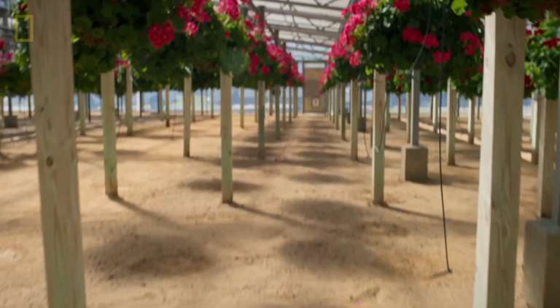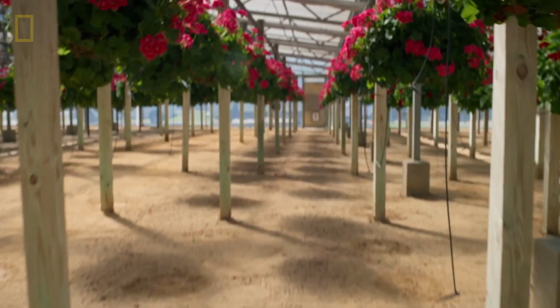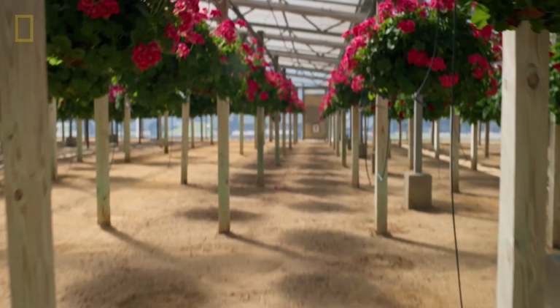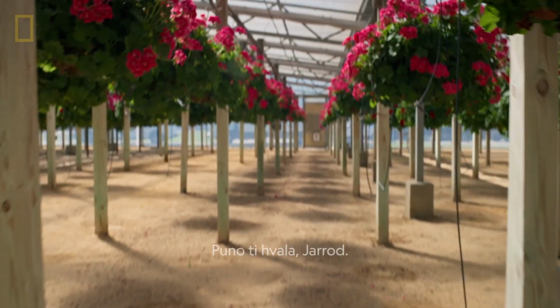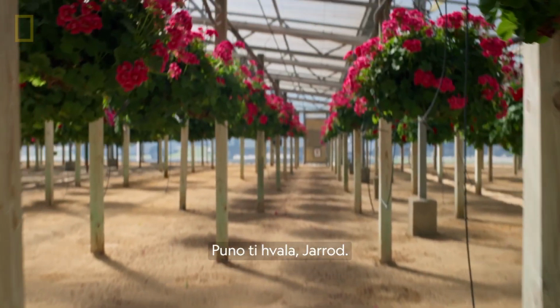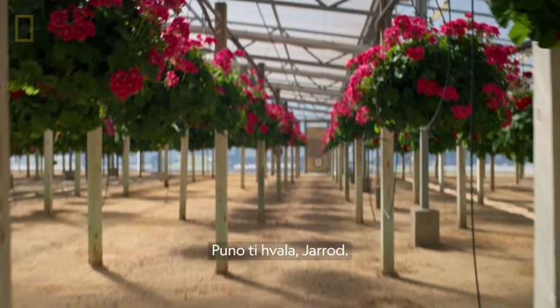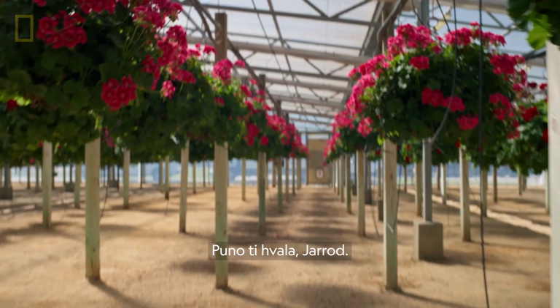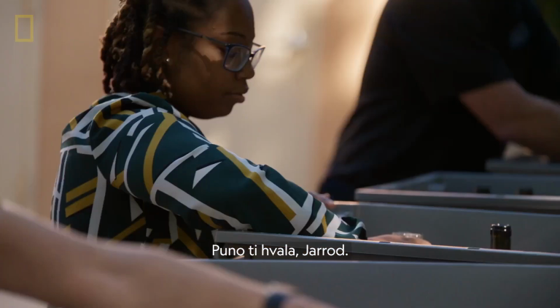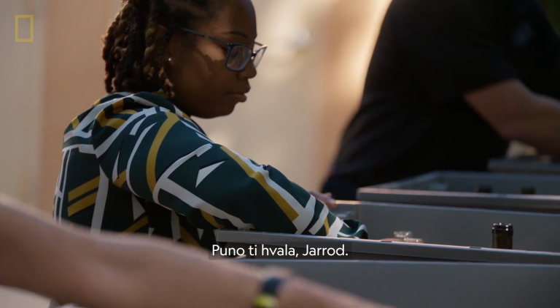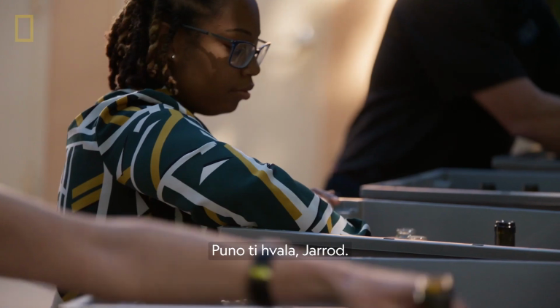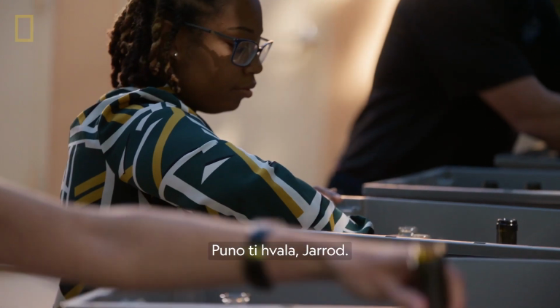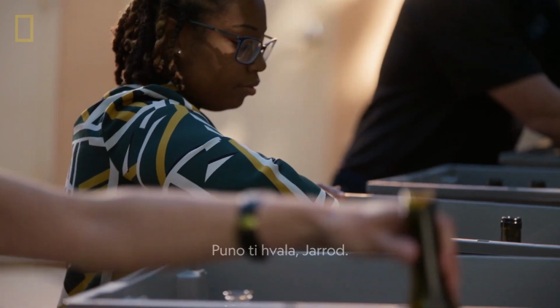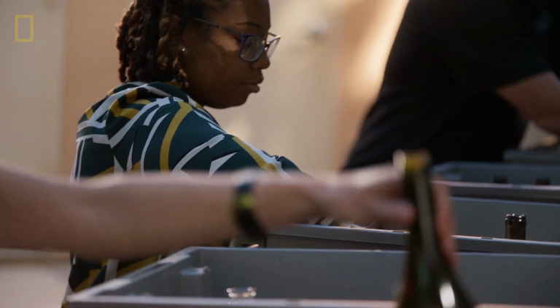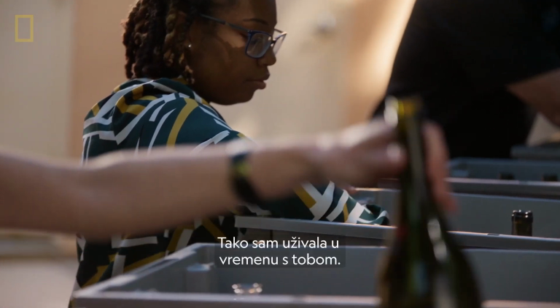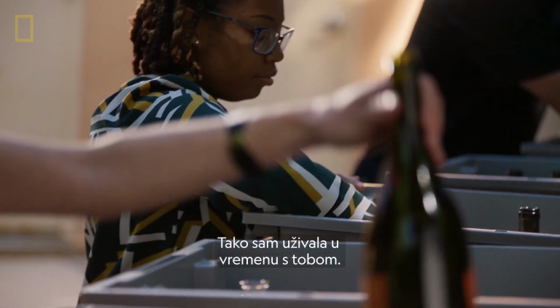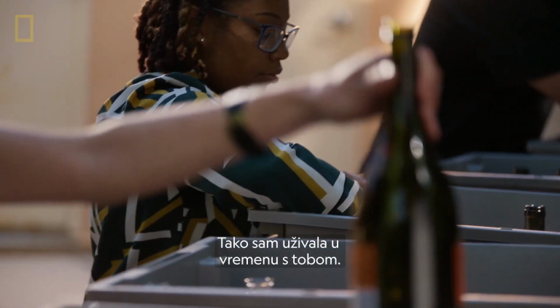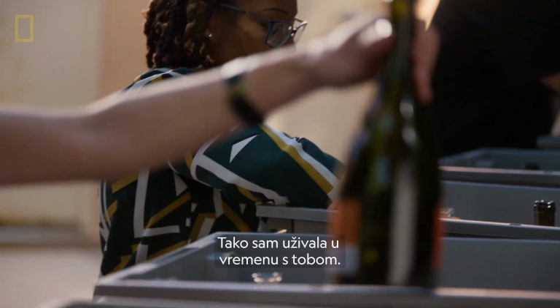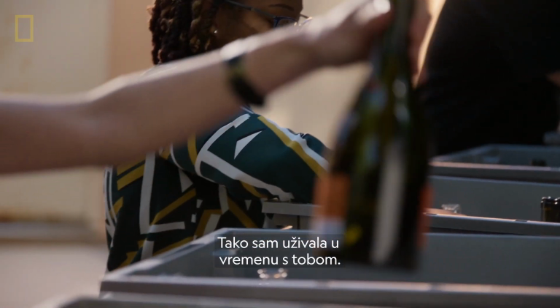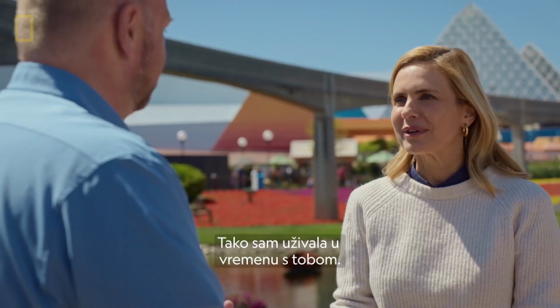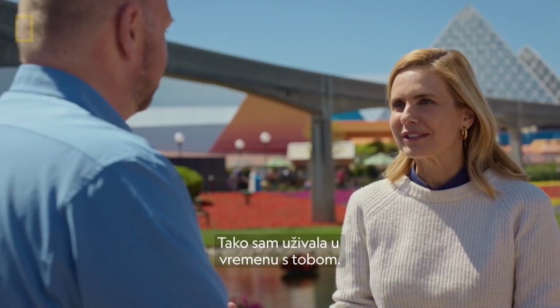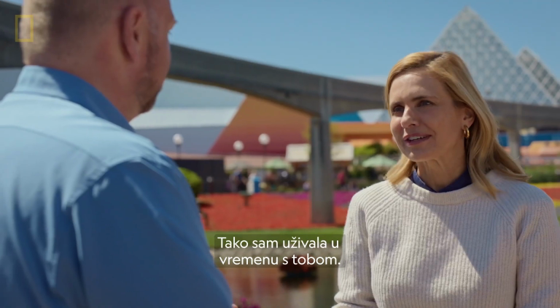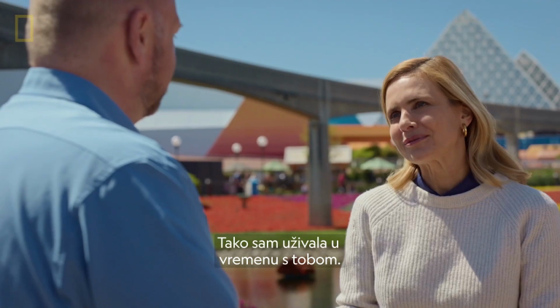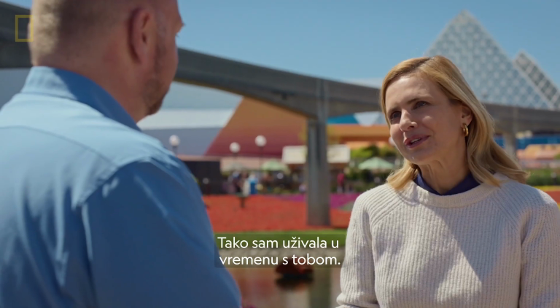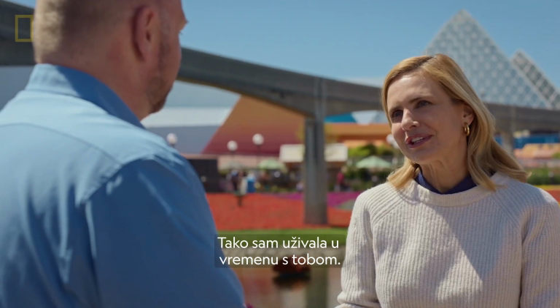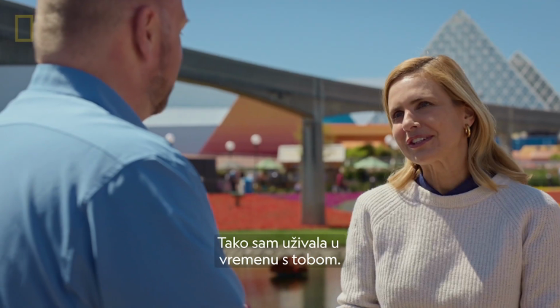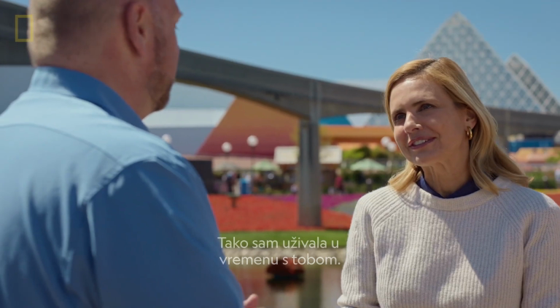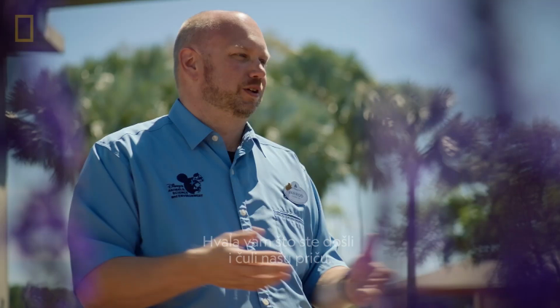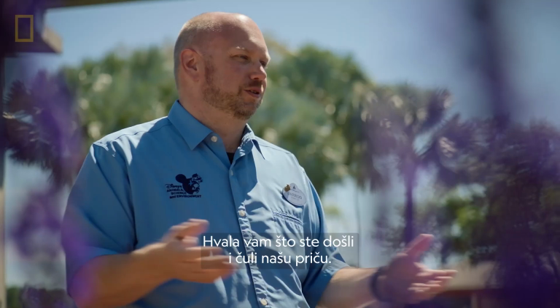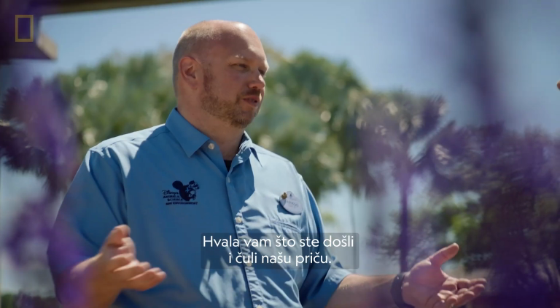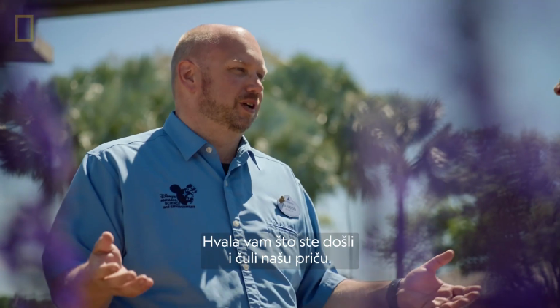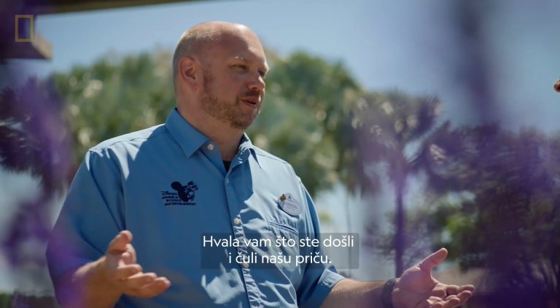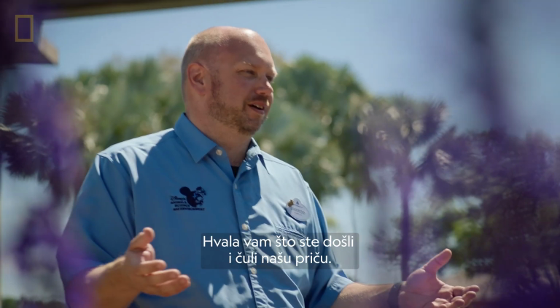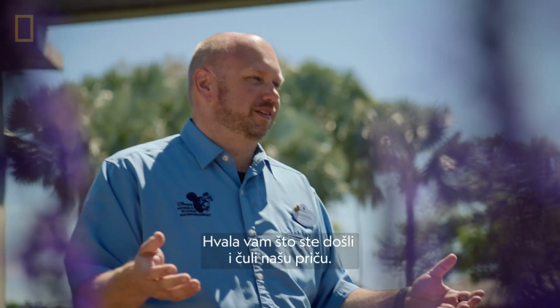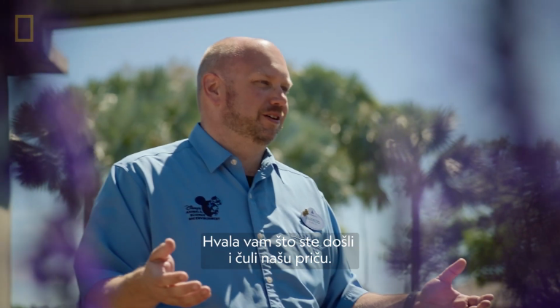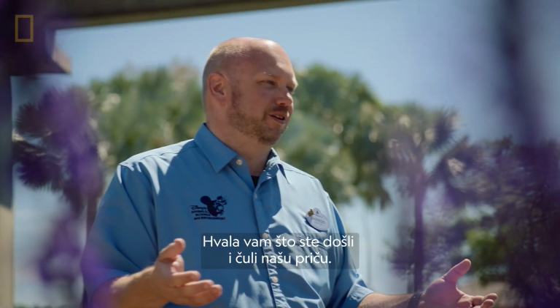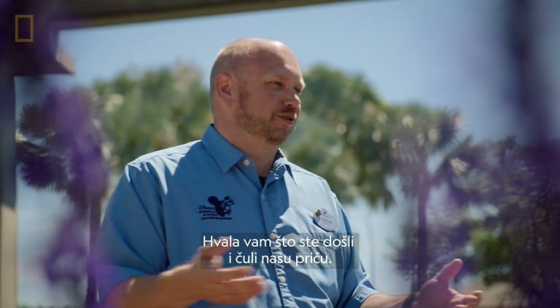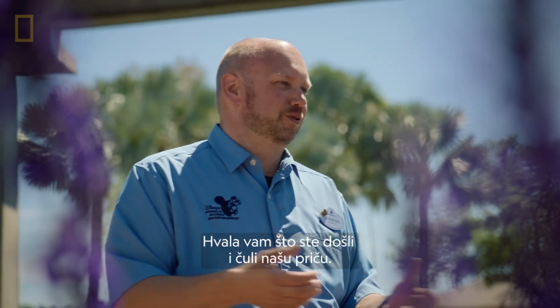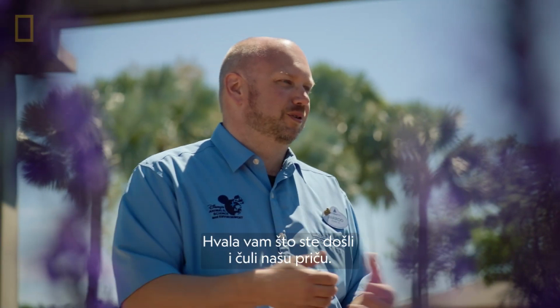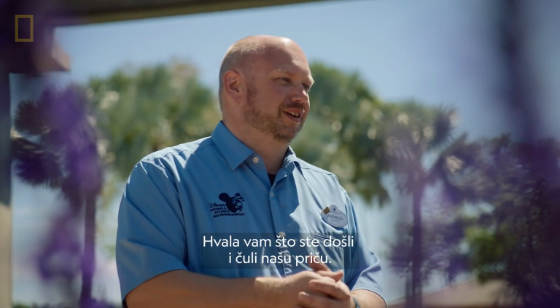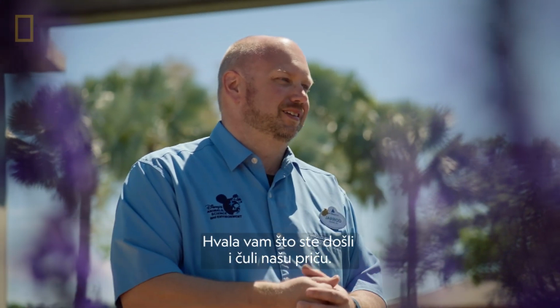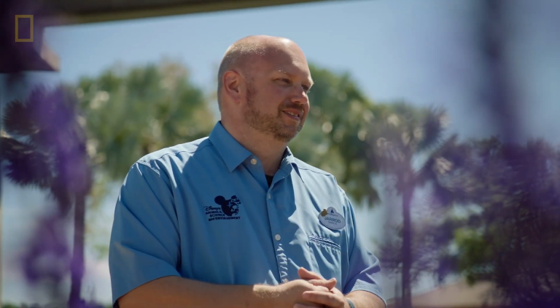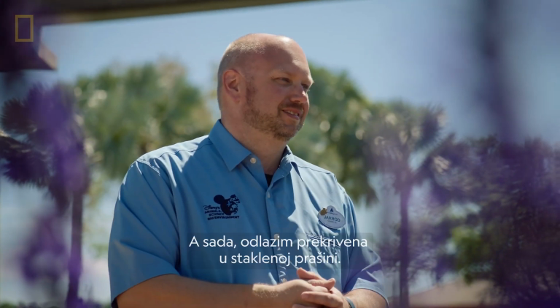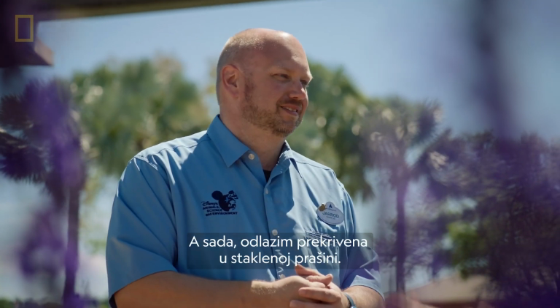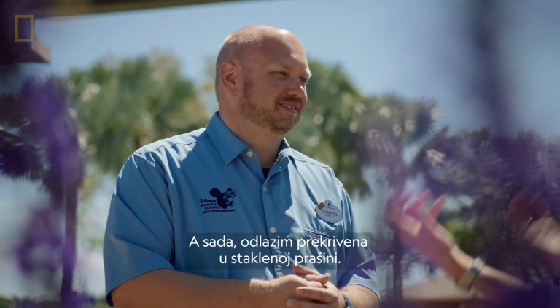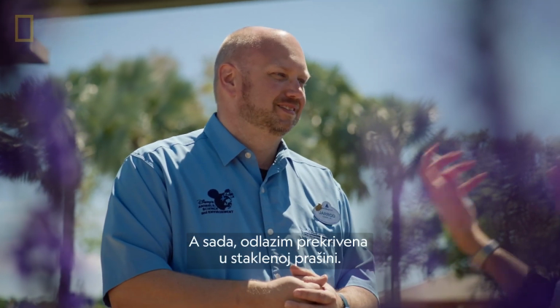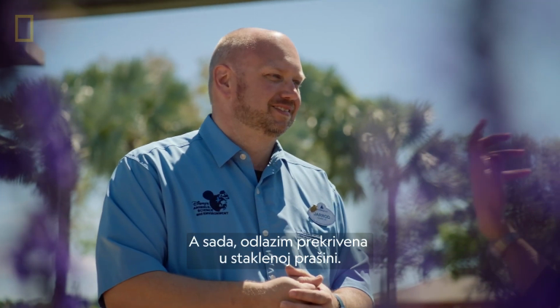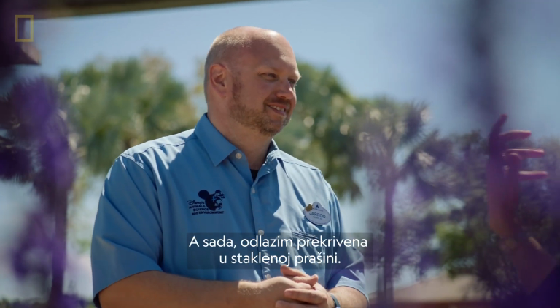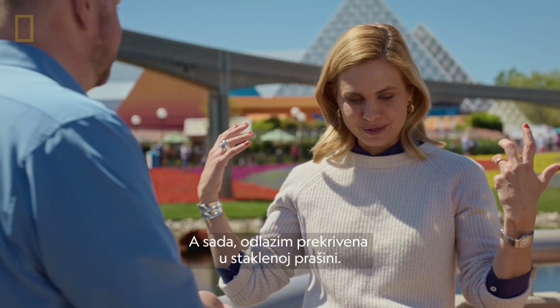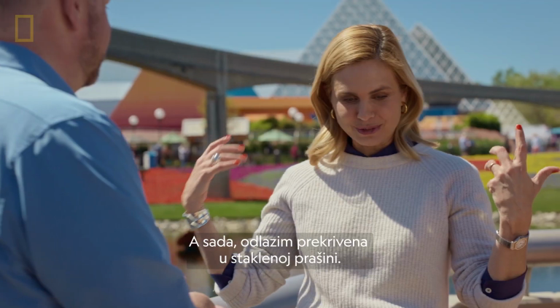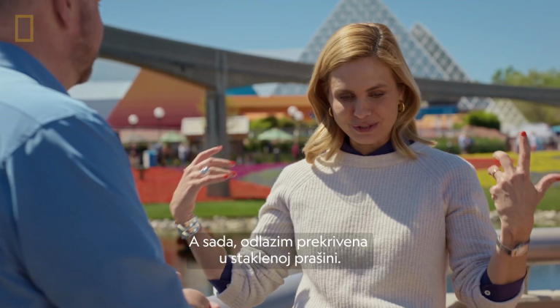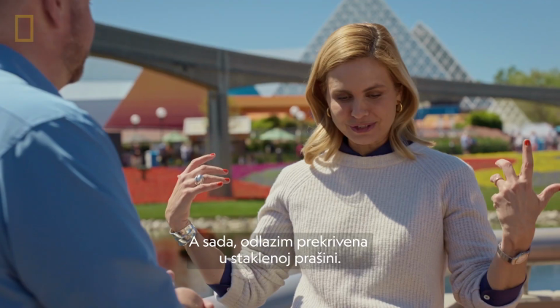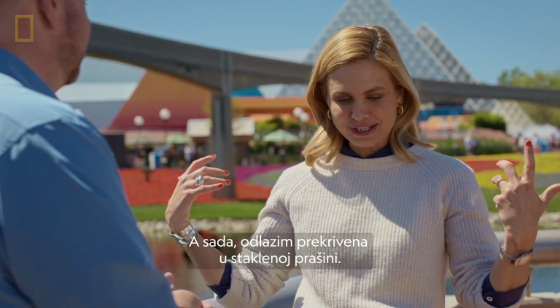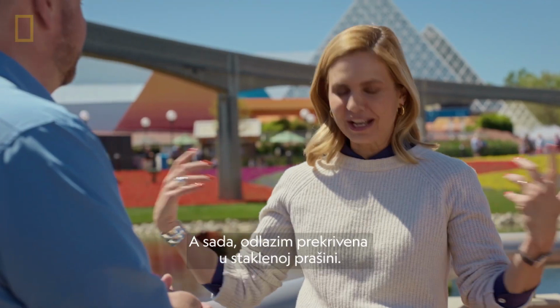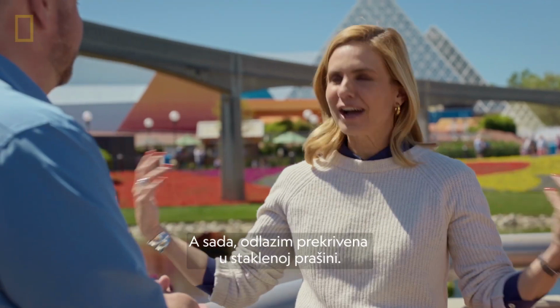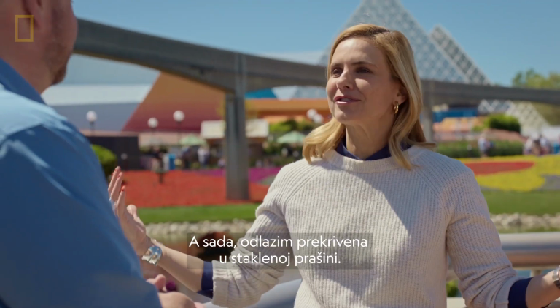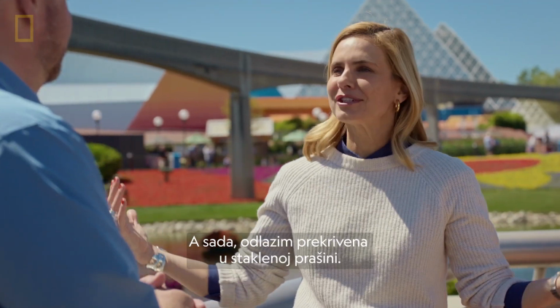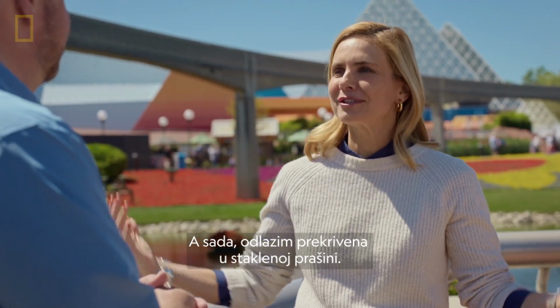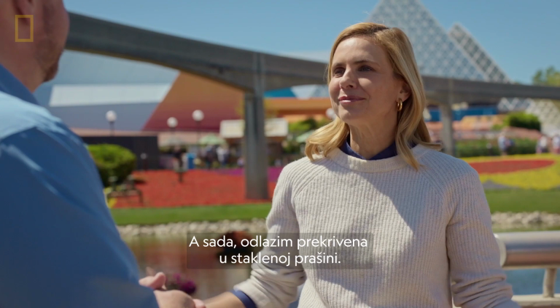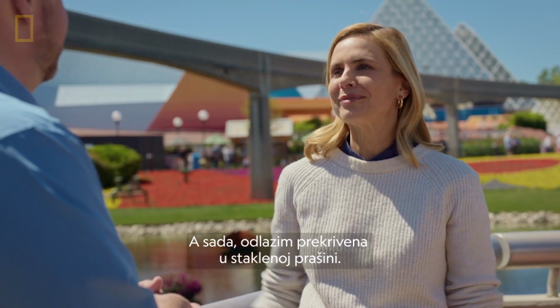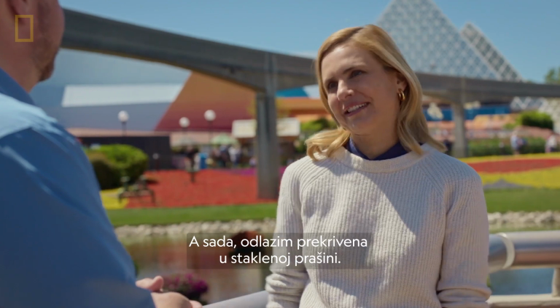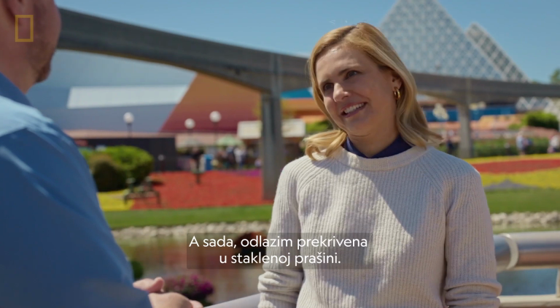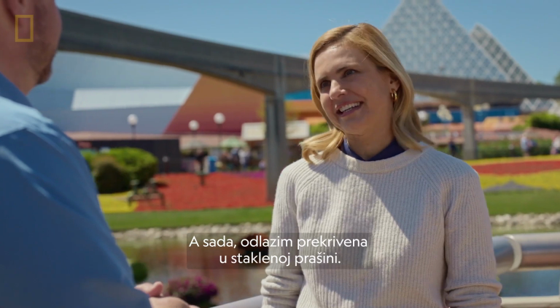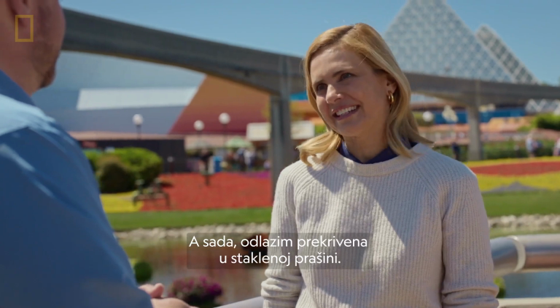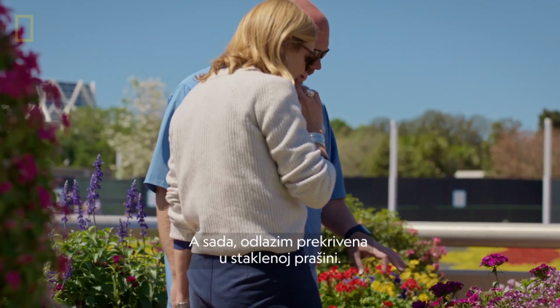Thank you so much, Jared — I so enjoyed my time with you. Thank you for coming out and hearing our story. And now I am leaving covered in pixie dust.